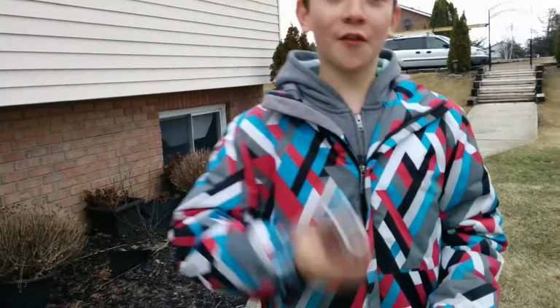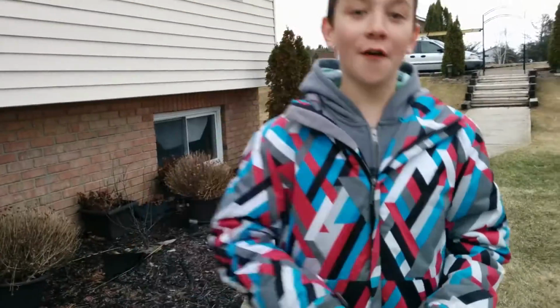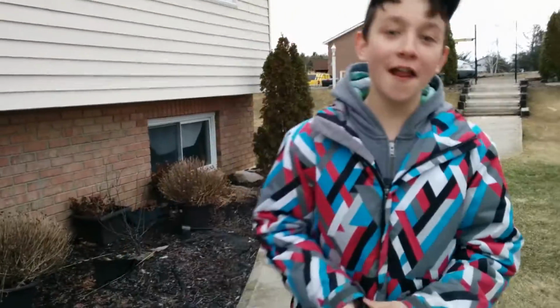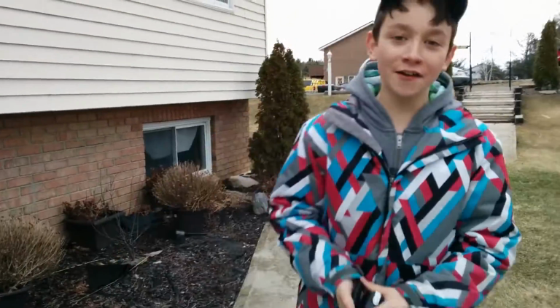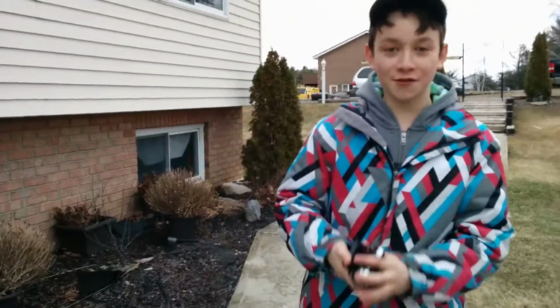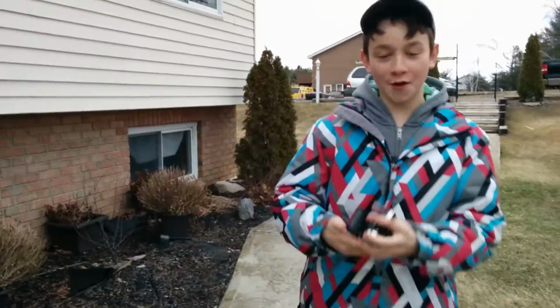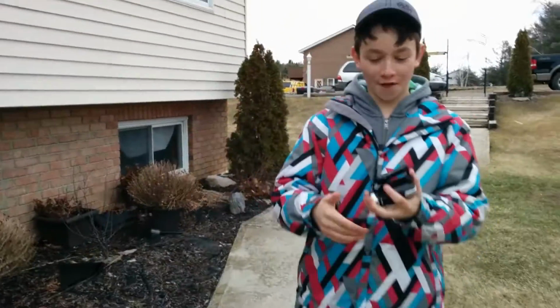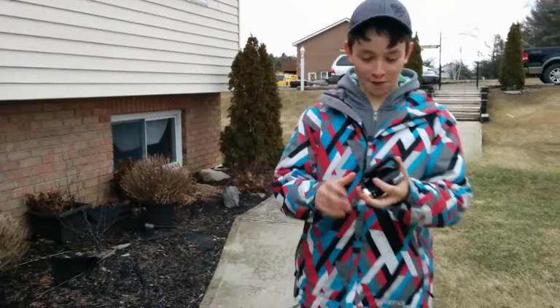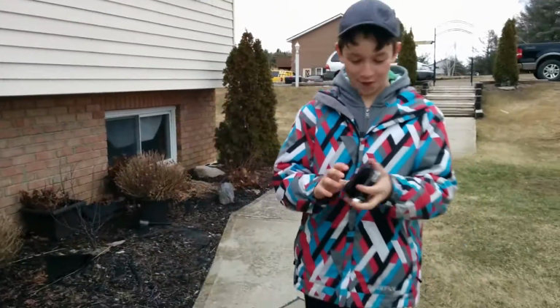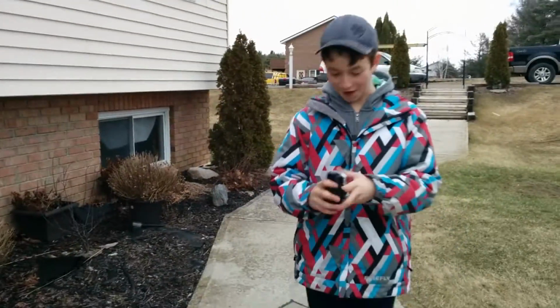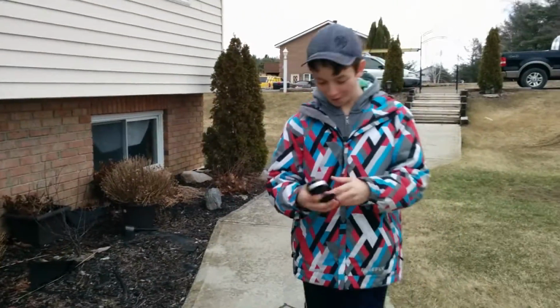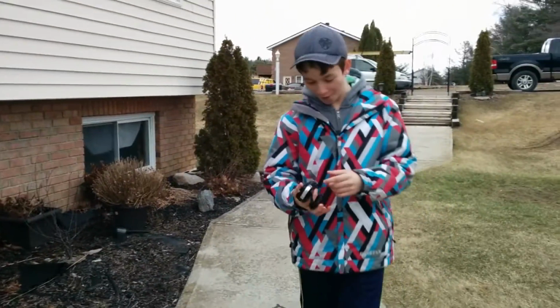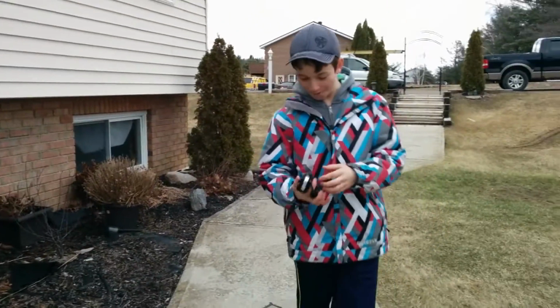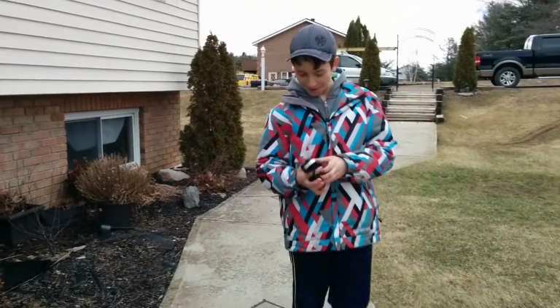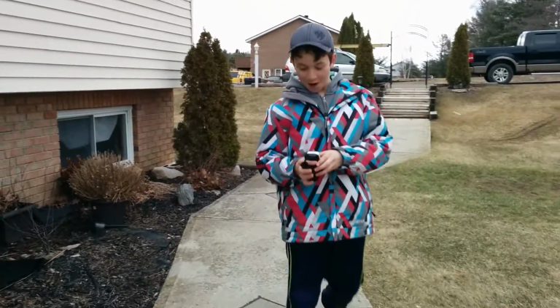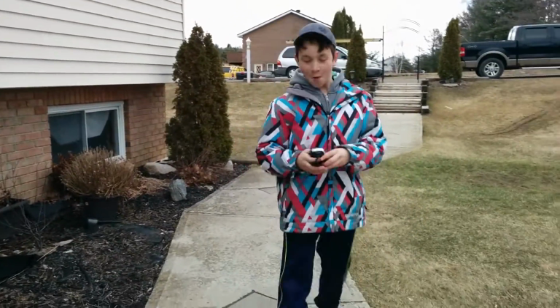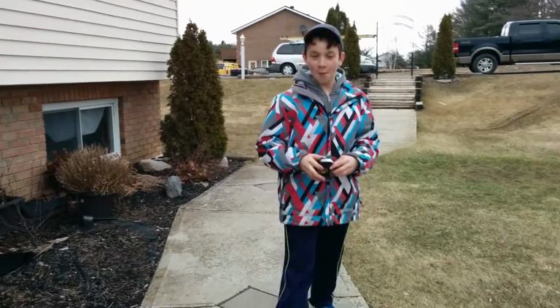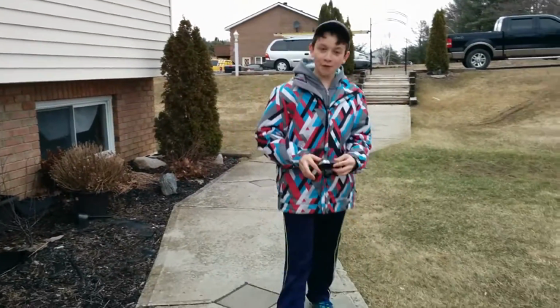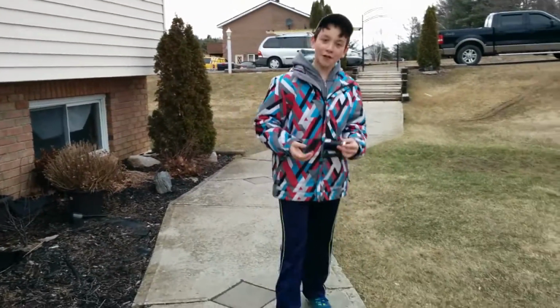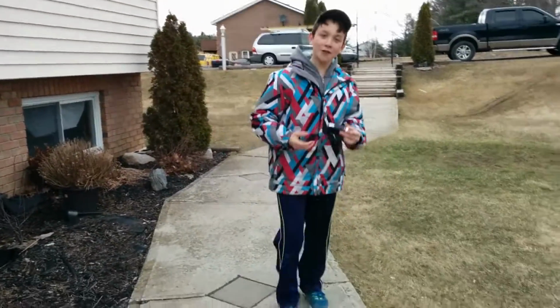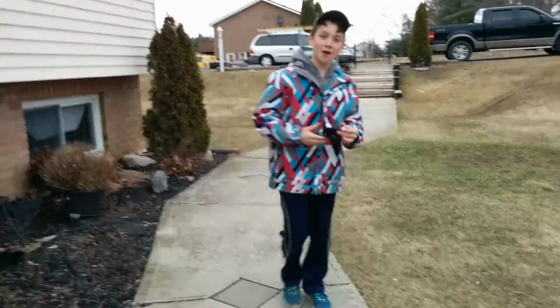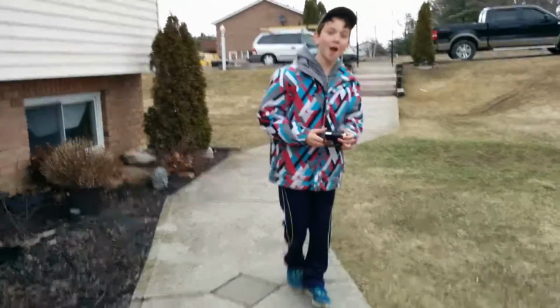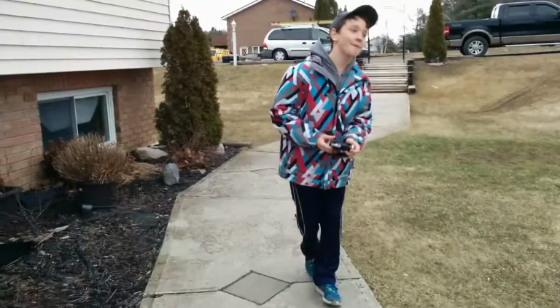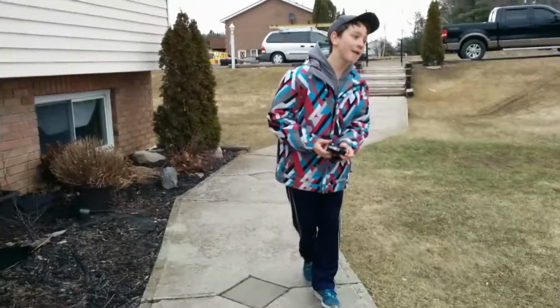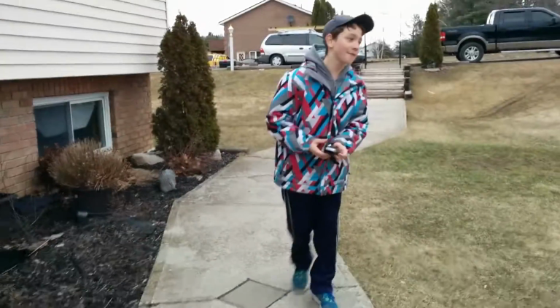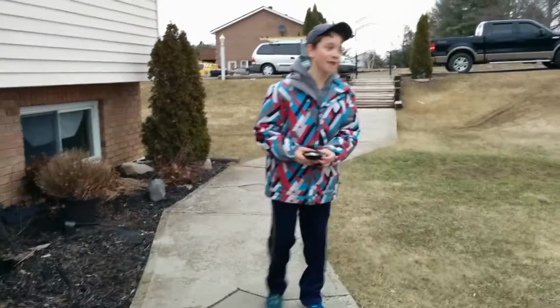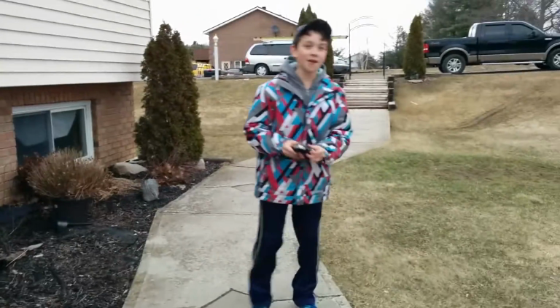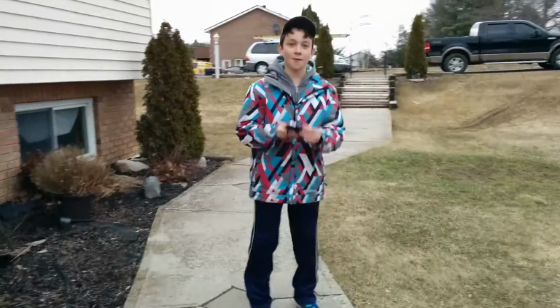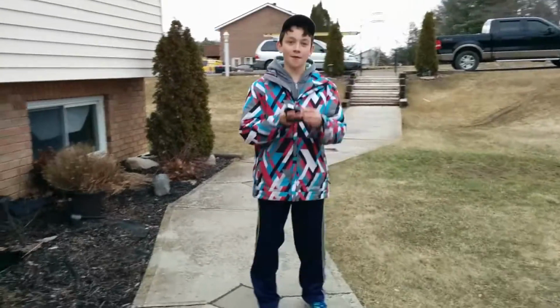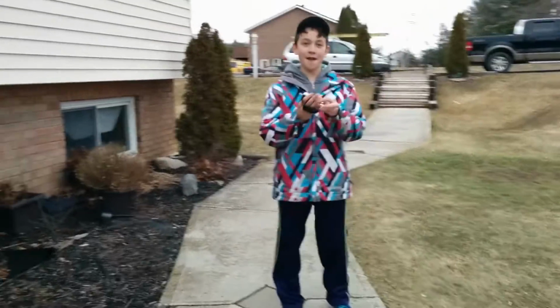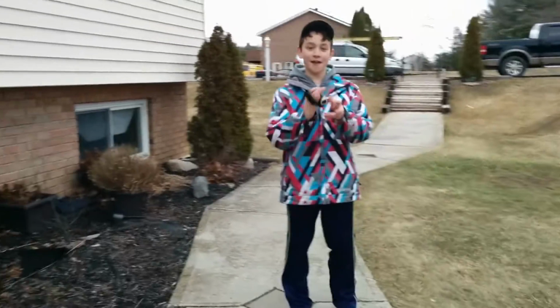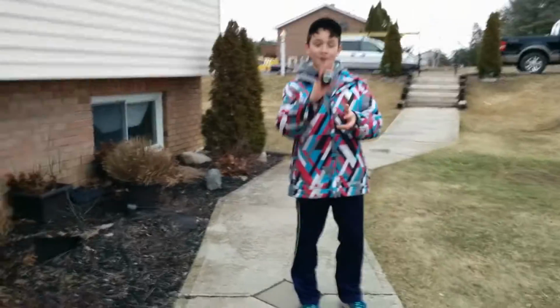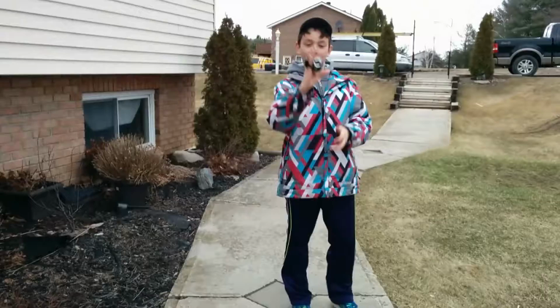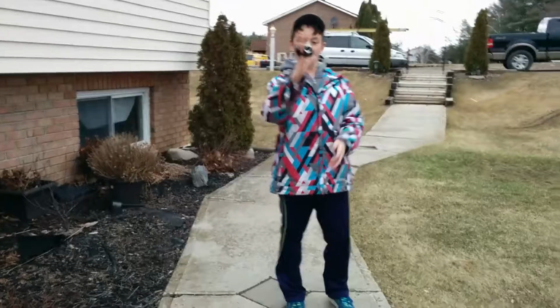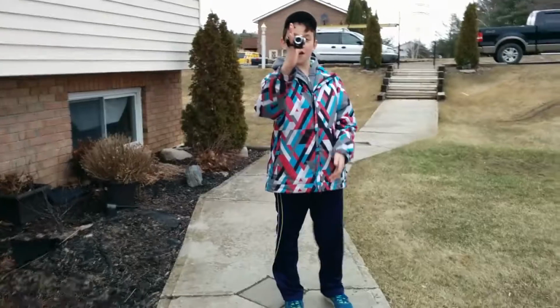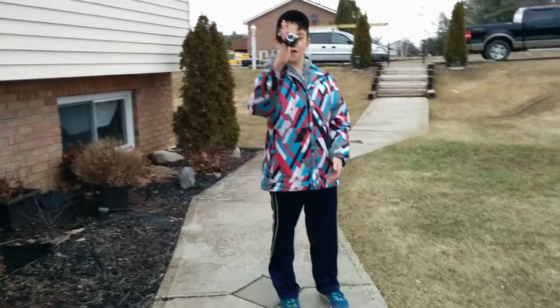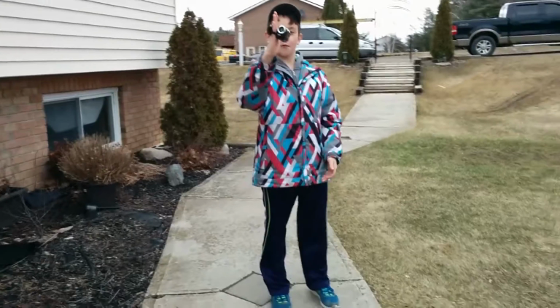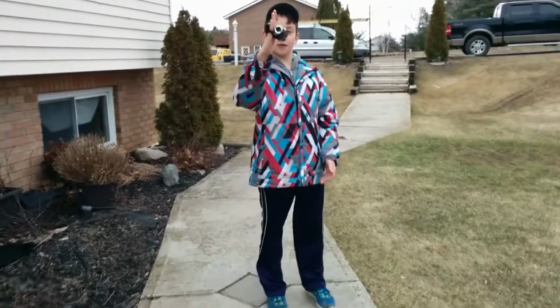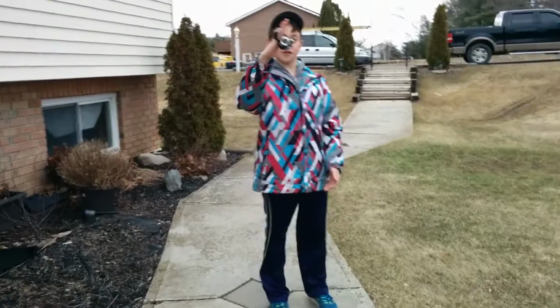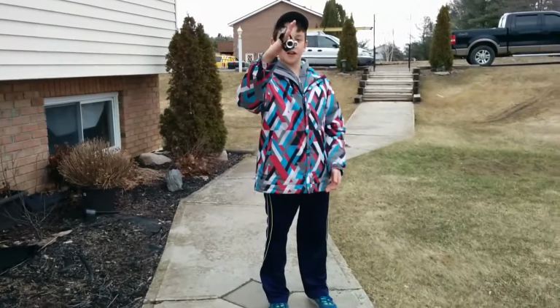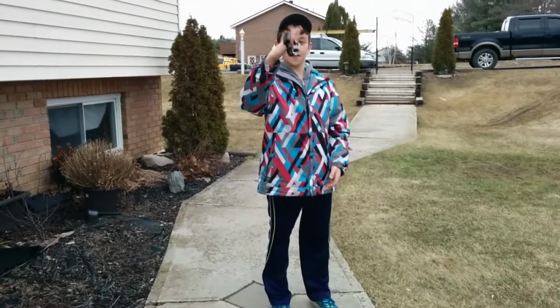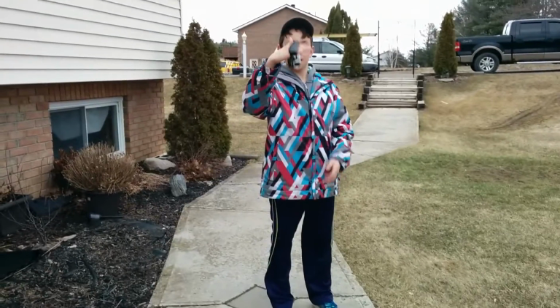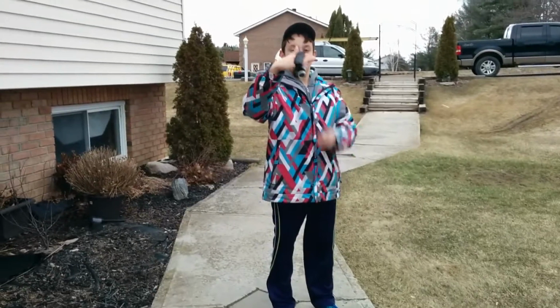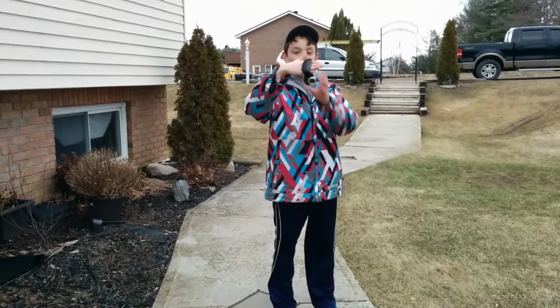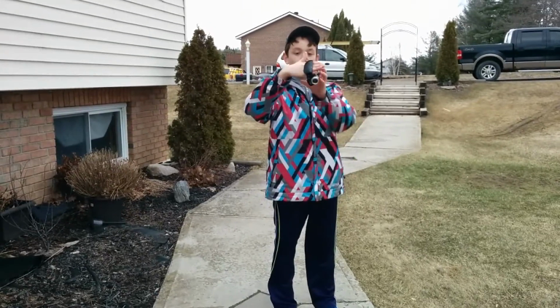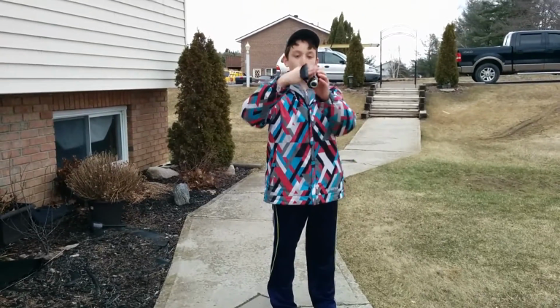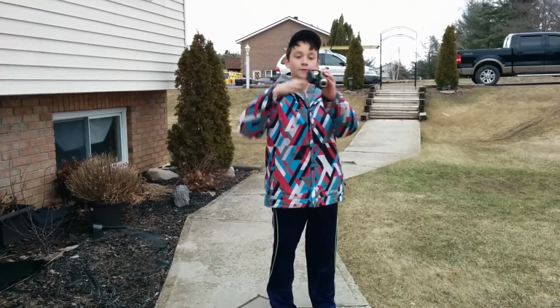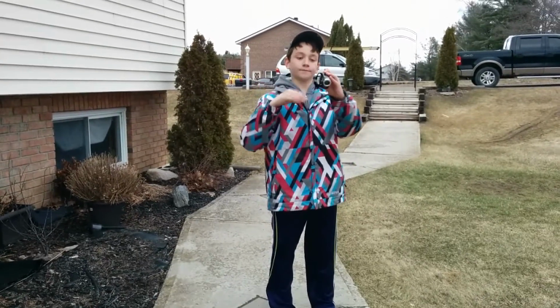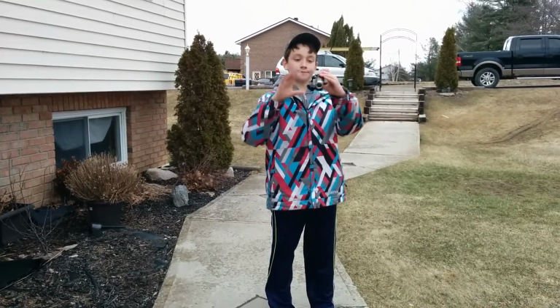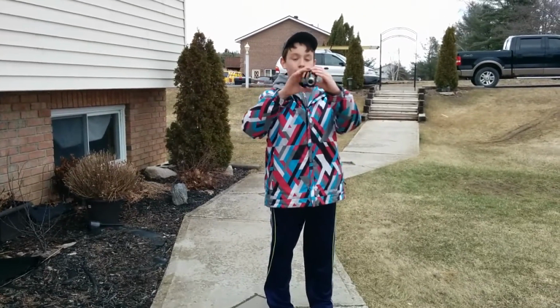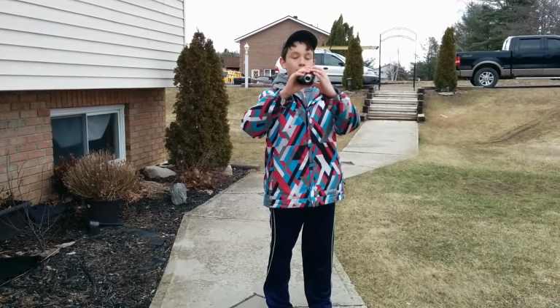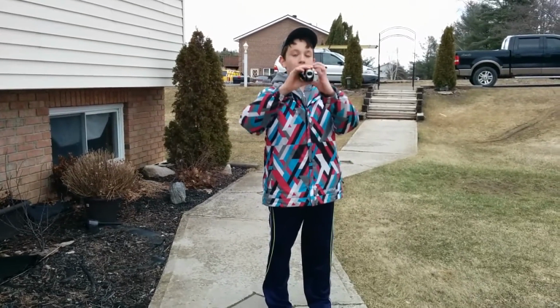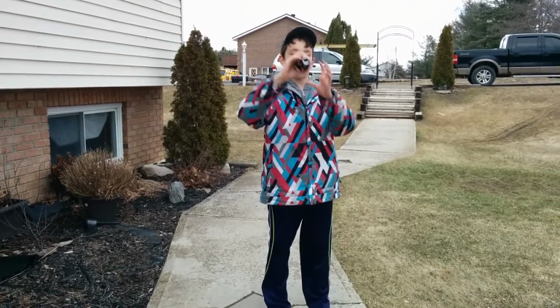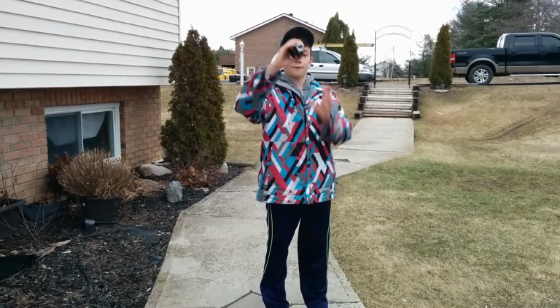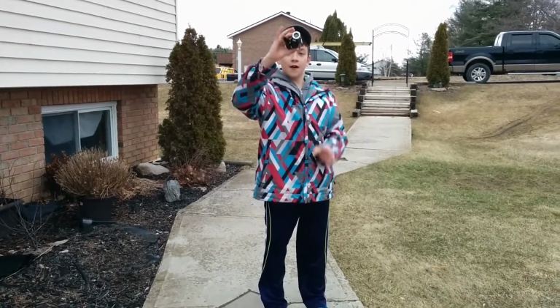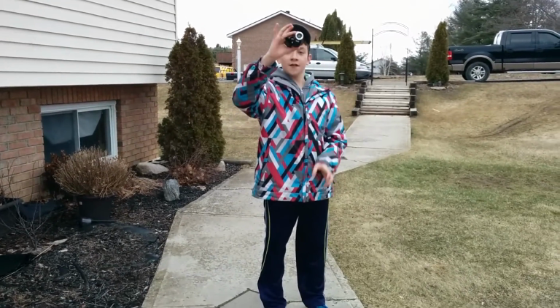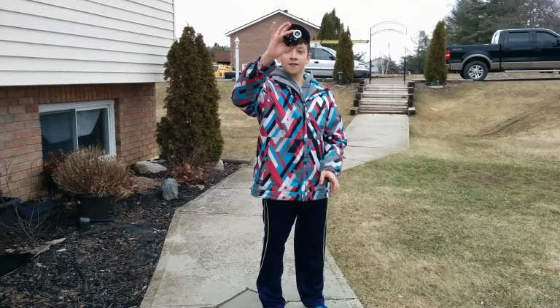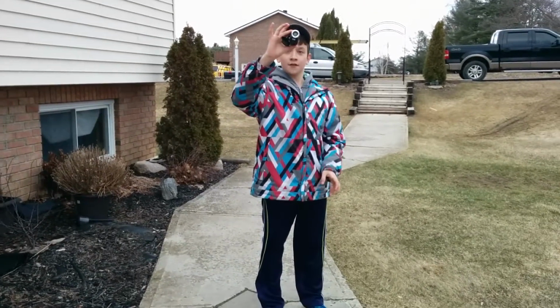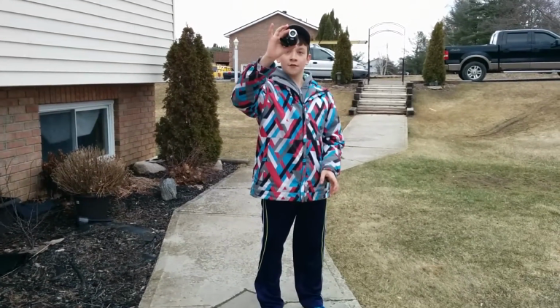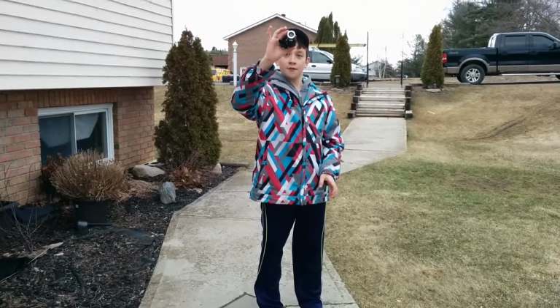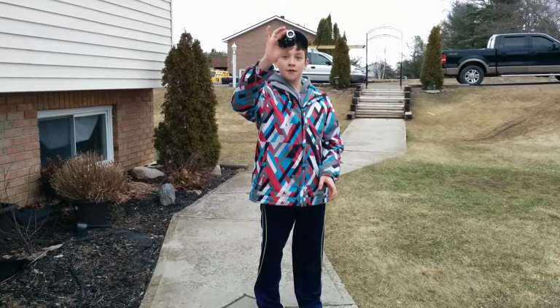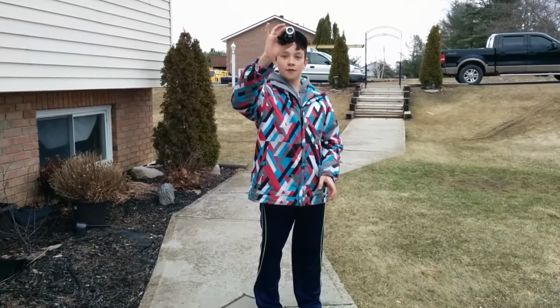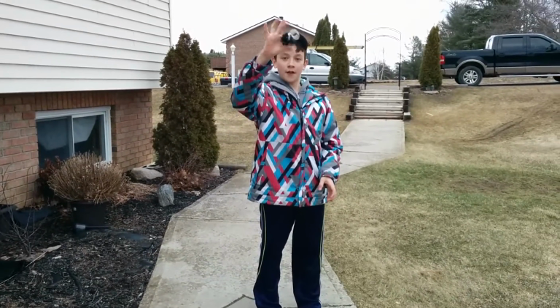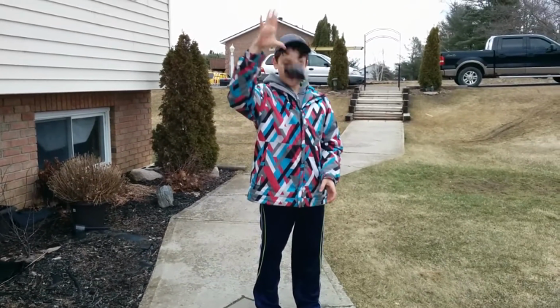Let's go ahead and destroy this thing. We're just going to drop it like you were making a video. One, two, three.